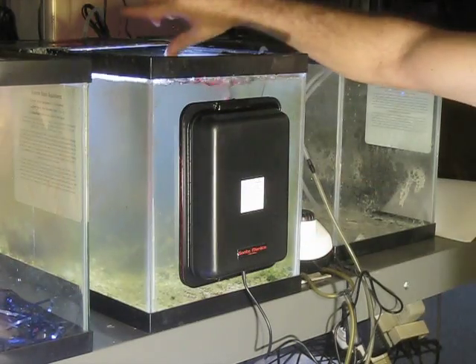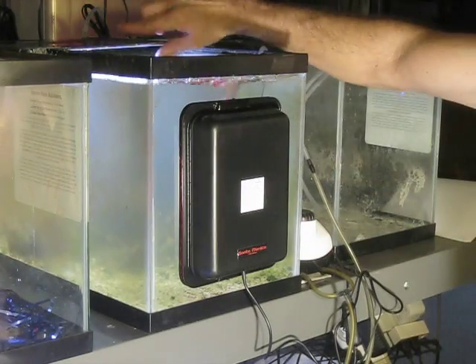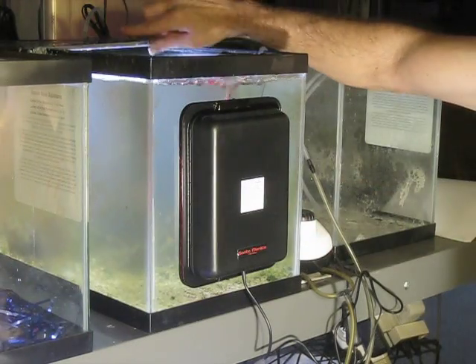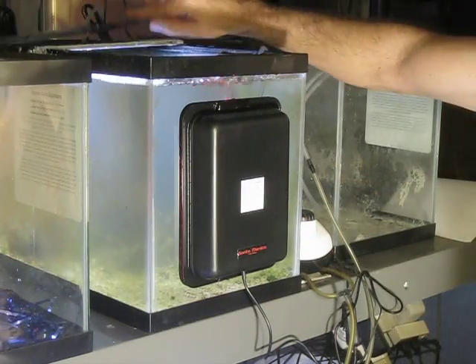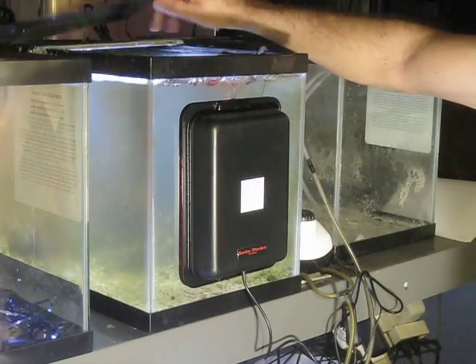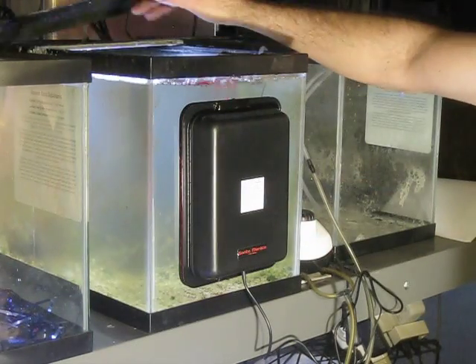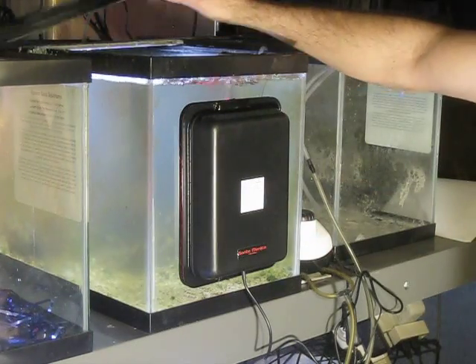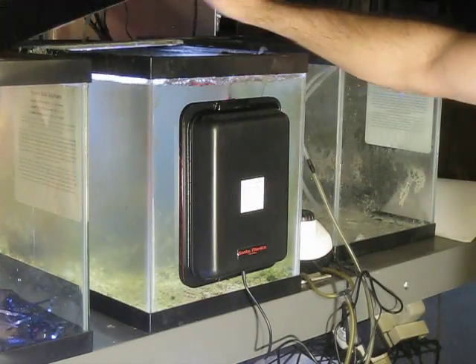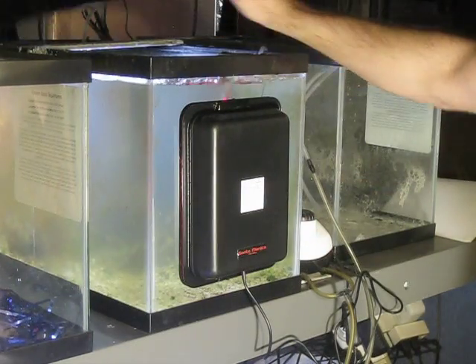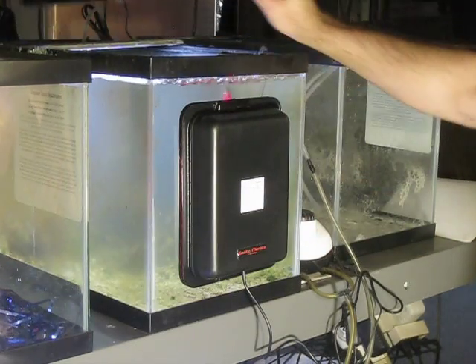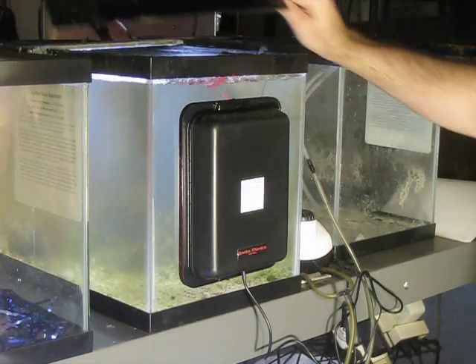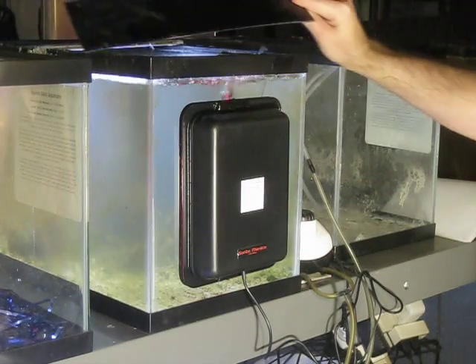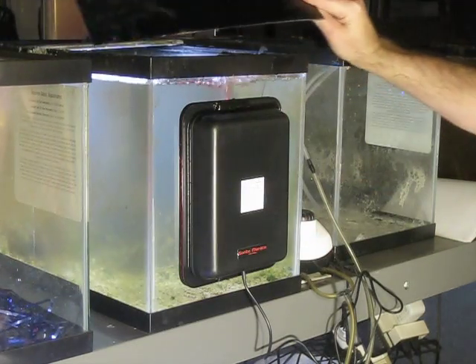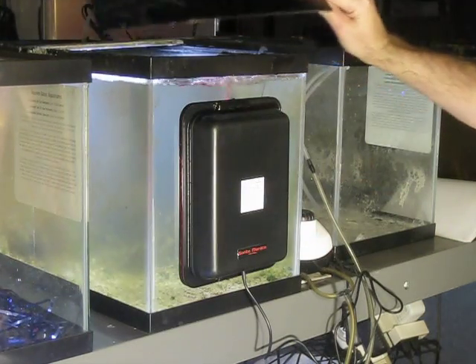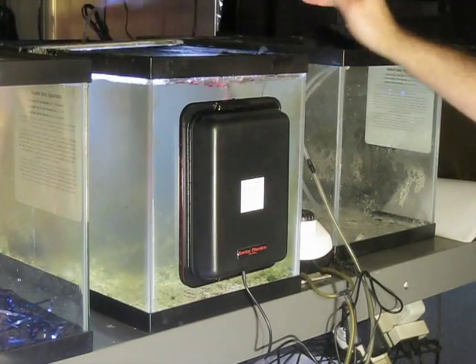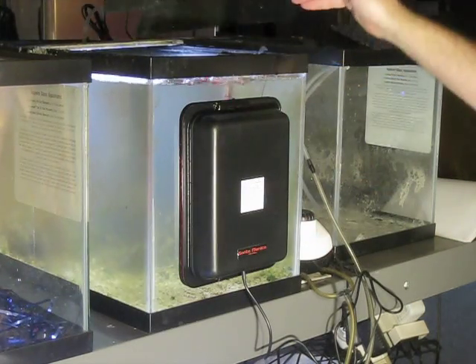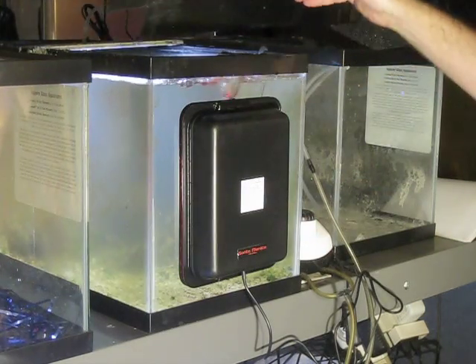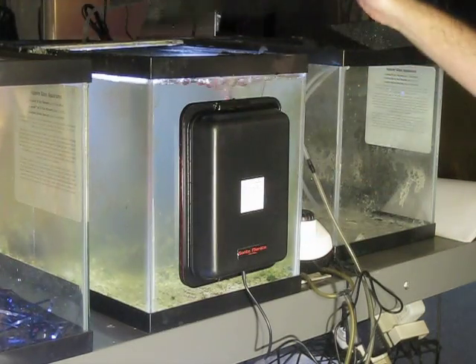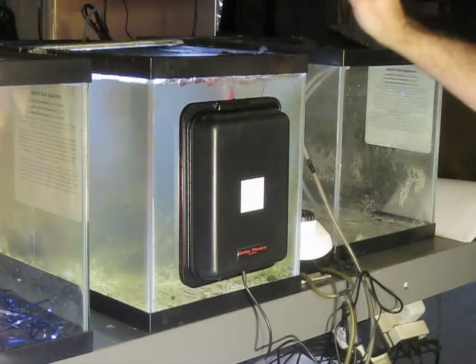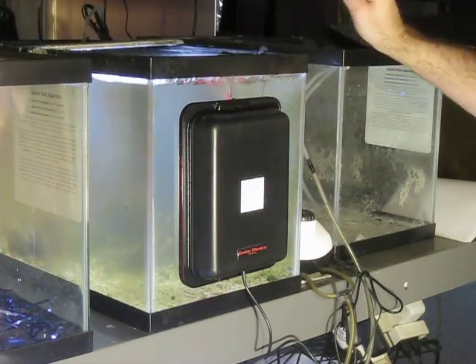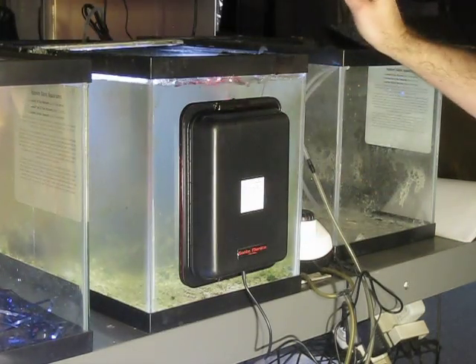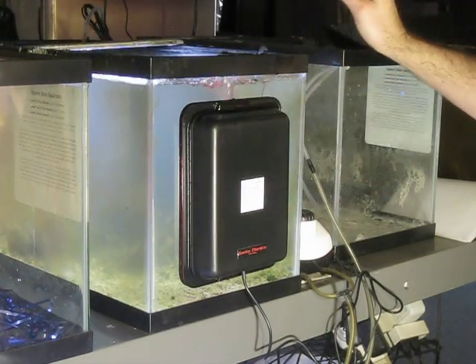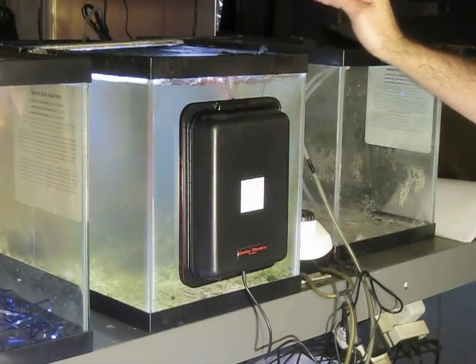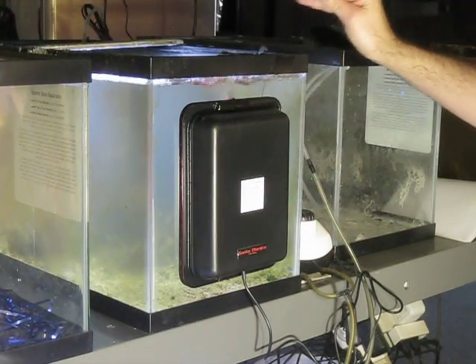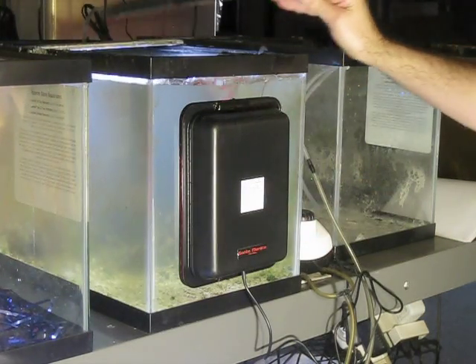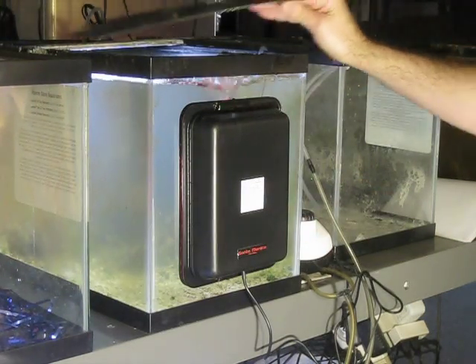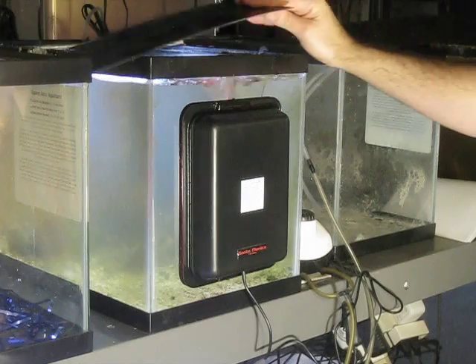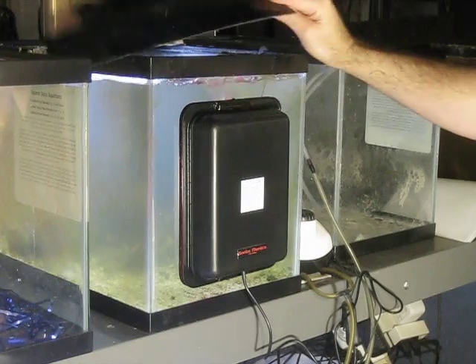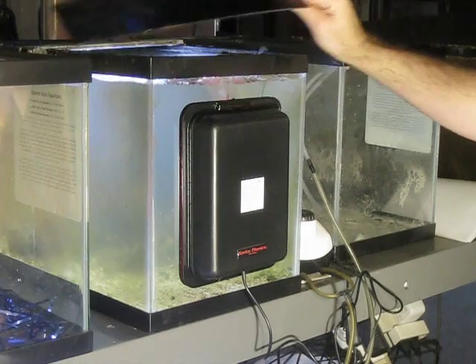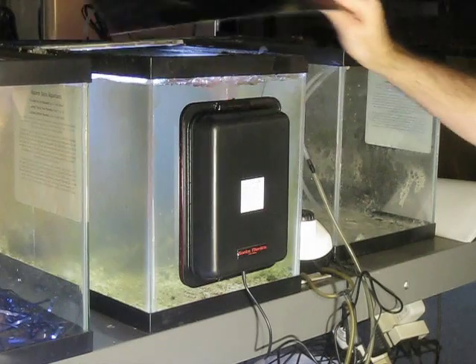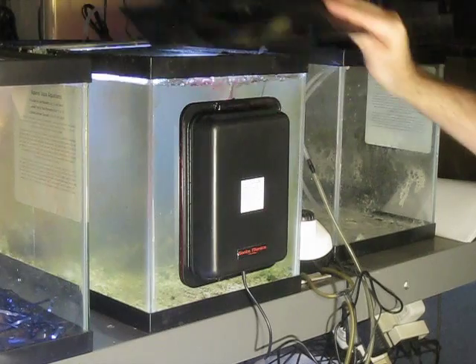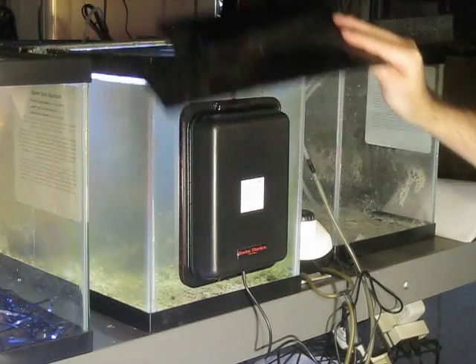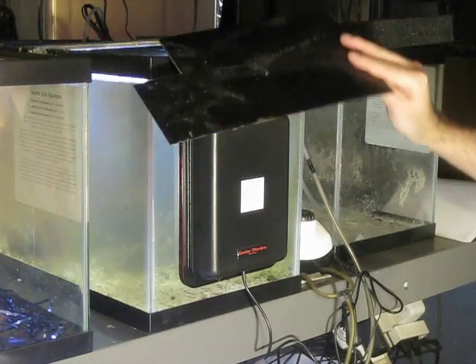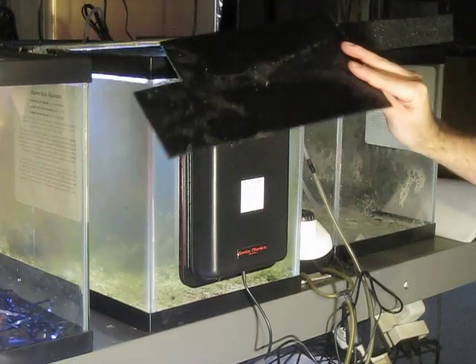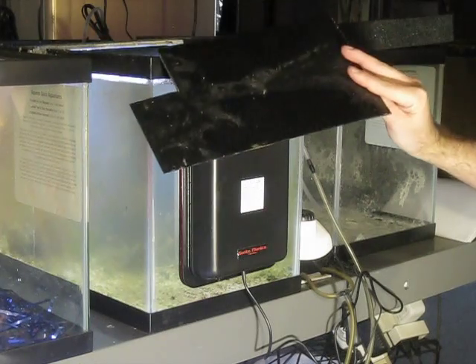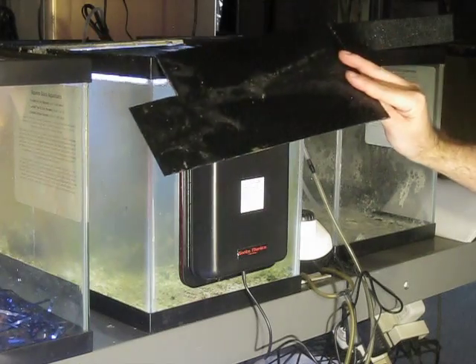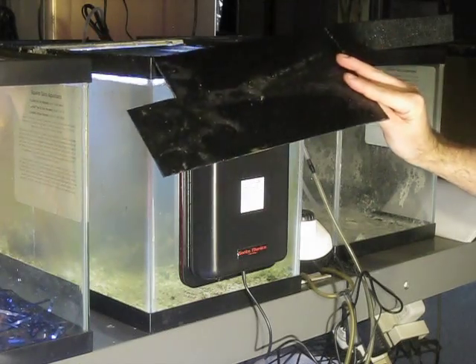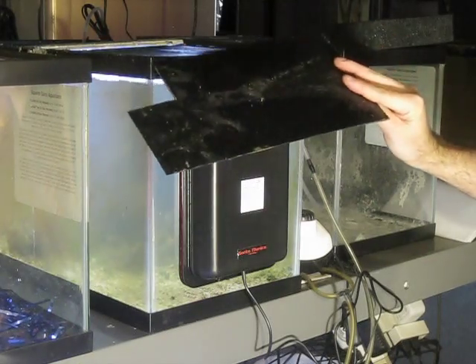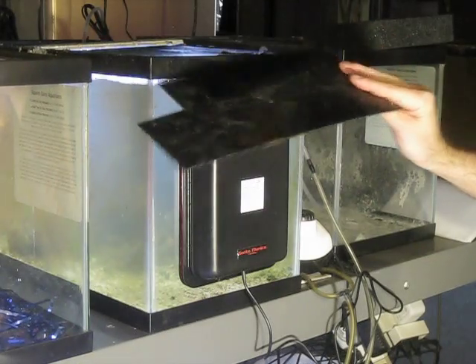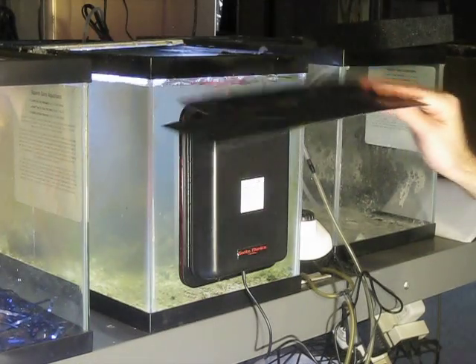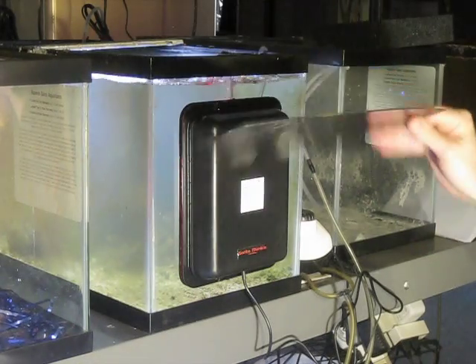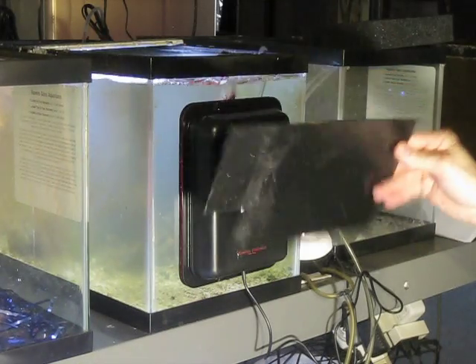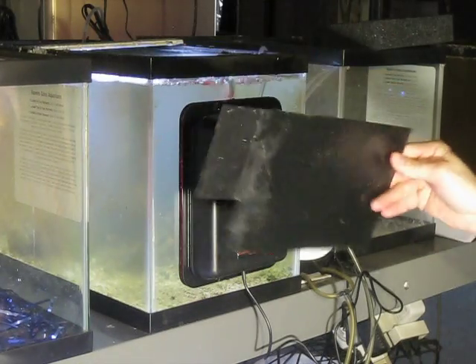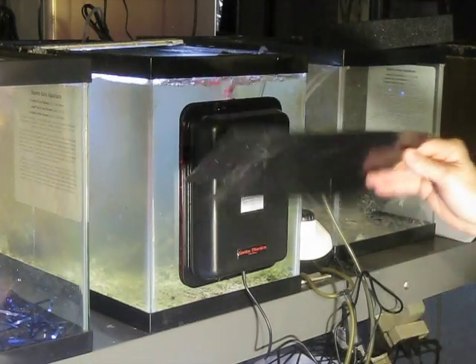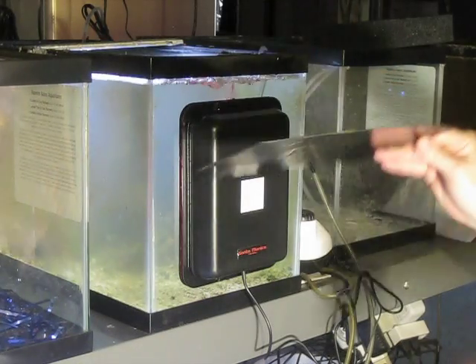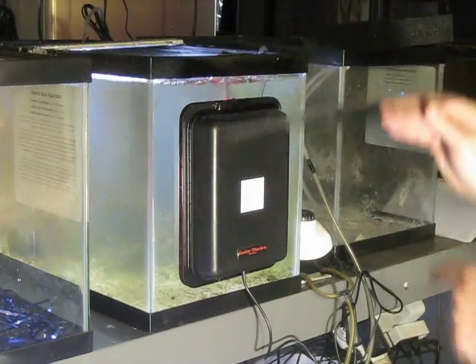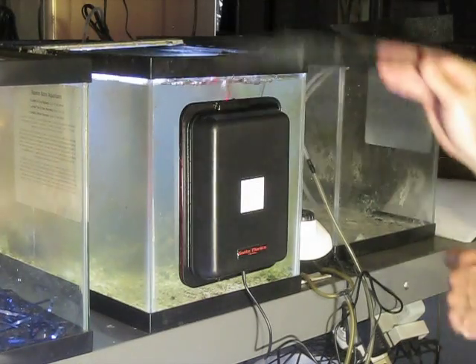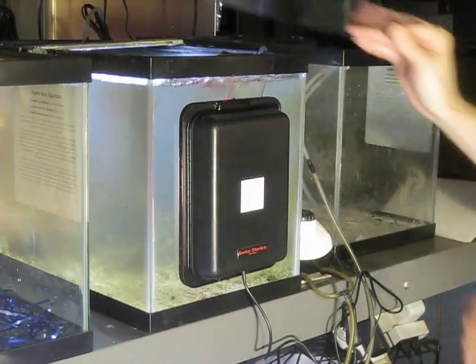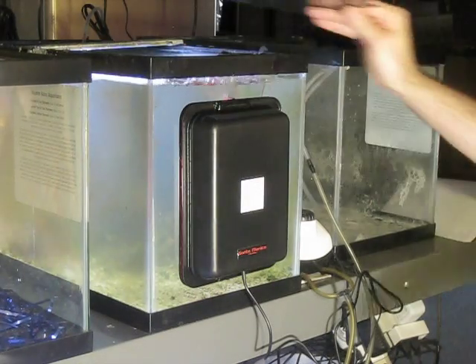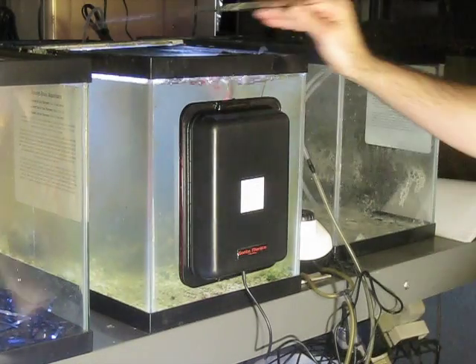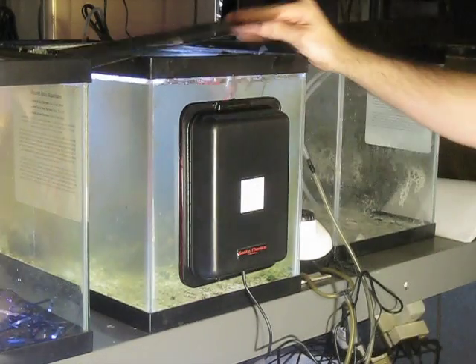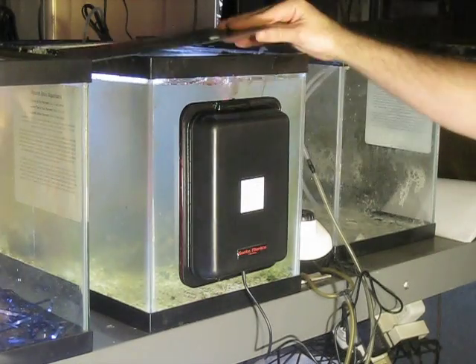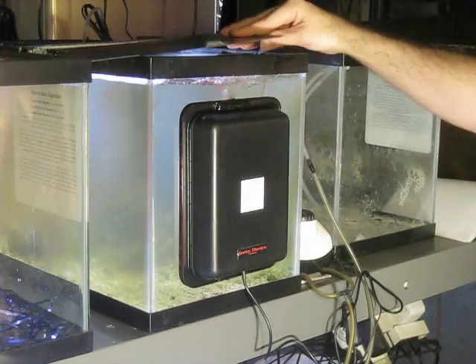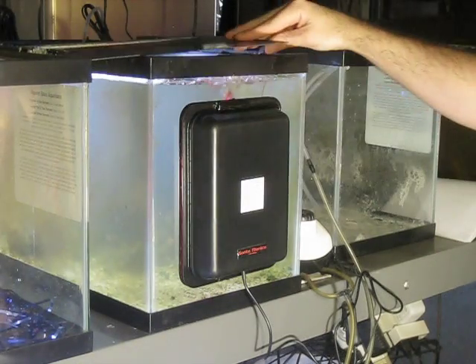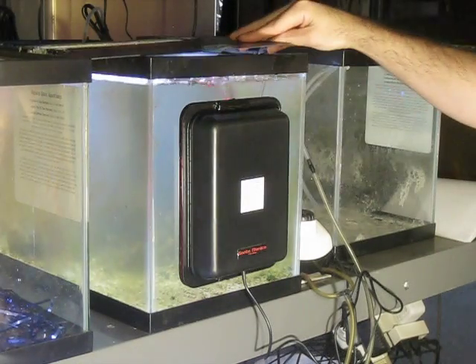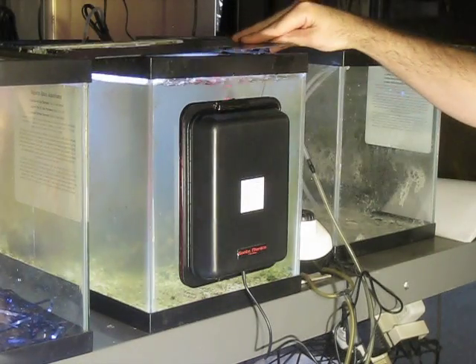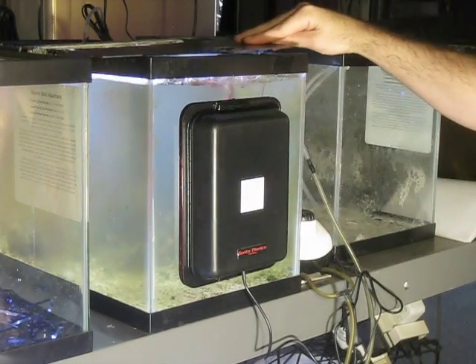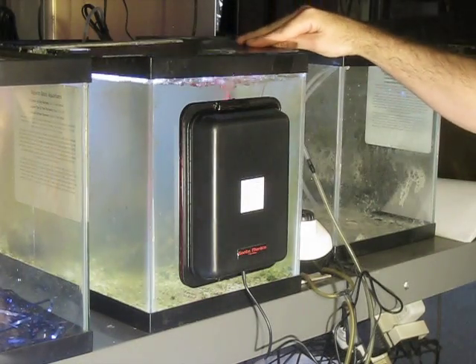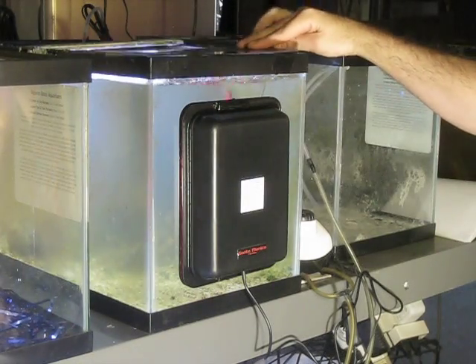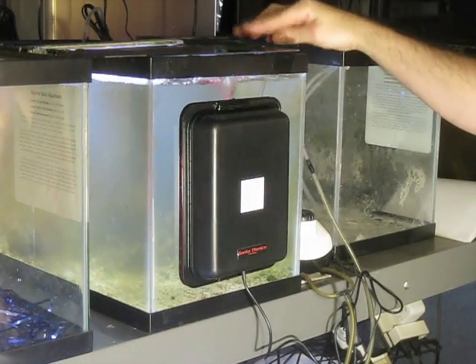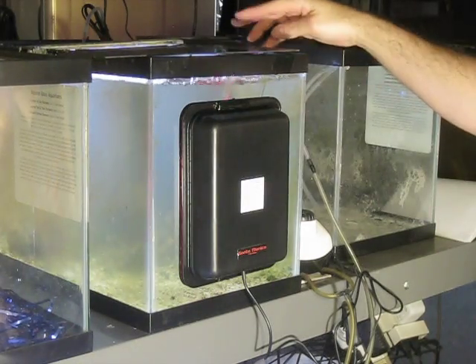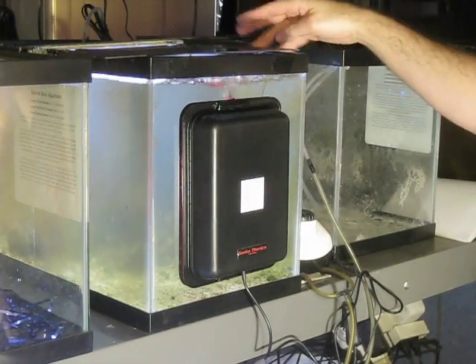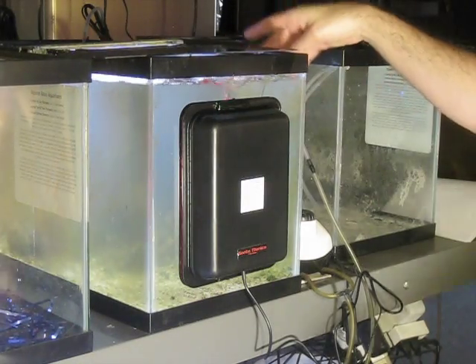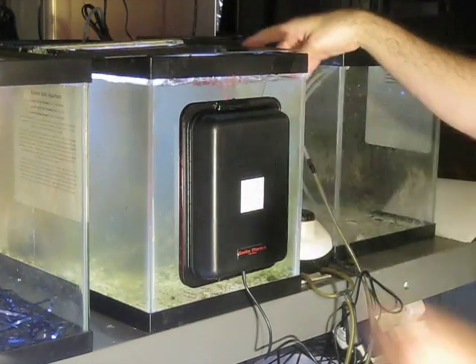For this particular tank, I just use a black piece of plastic cover to keep it from splashing up.